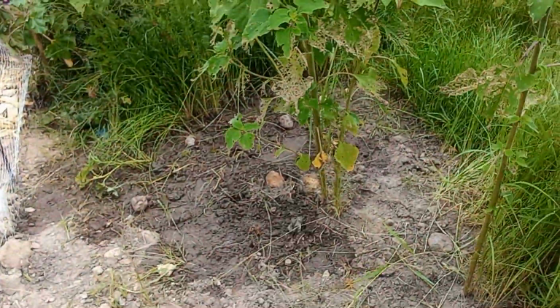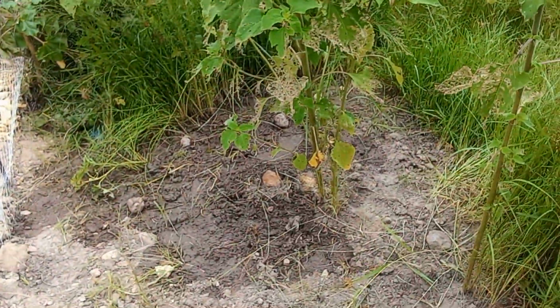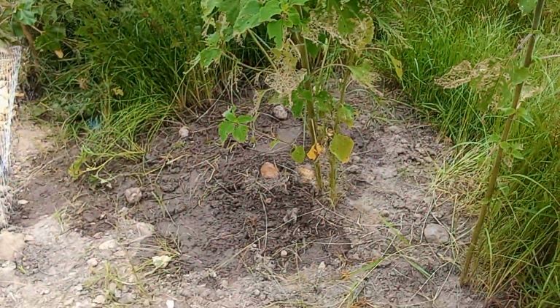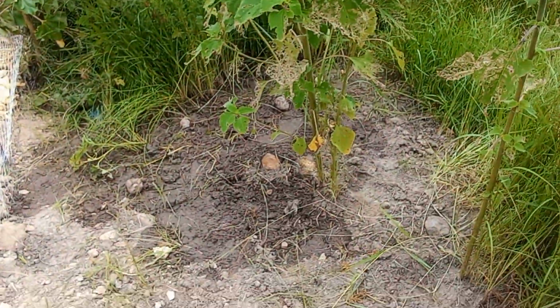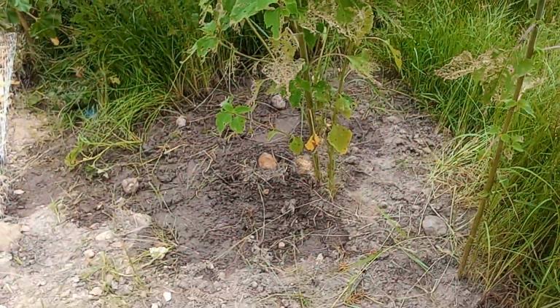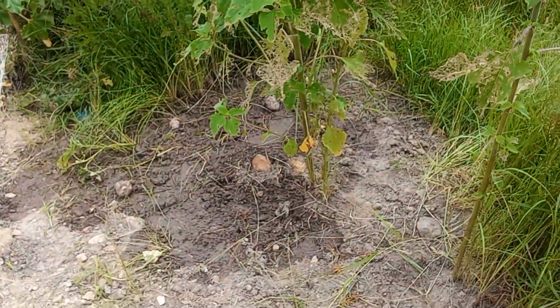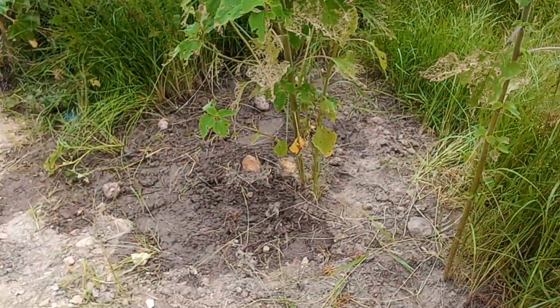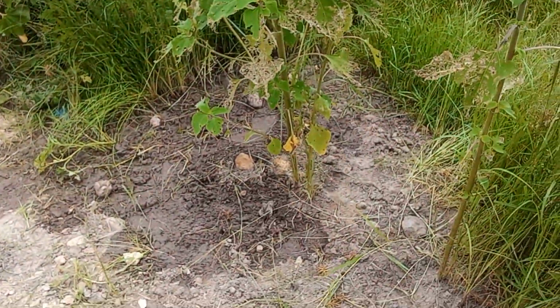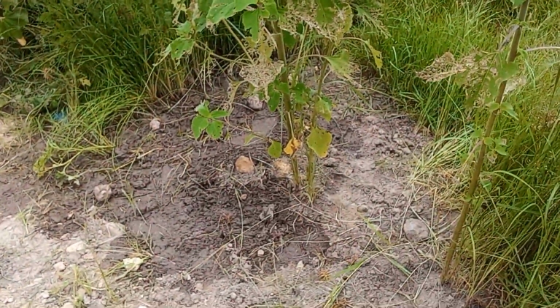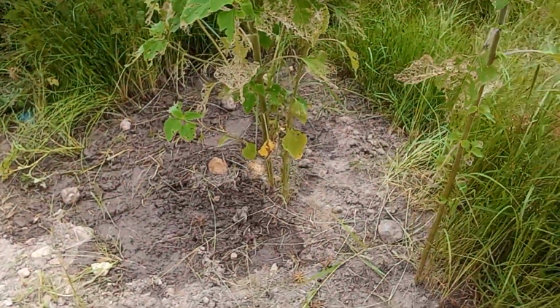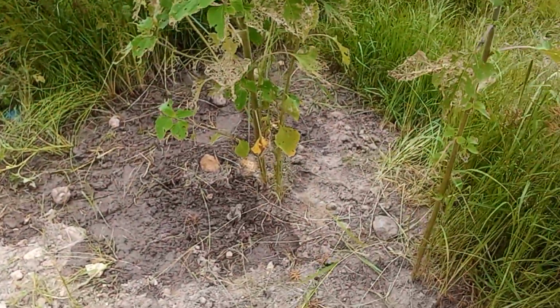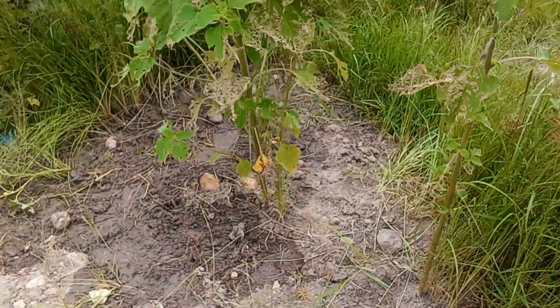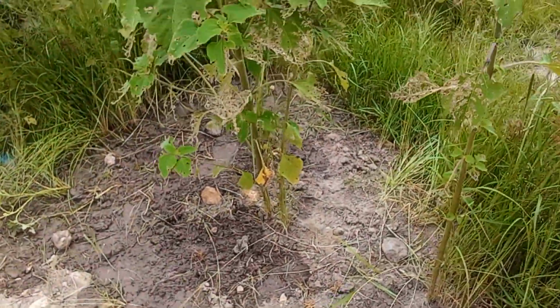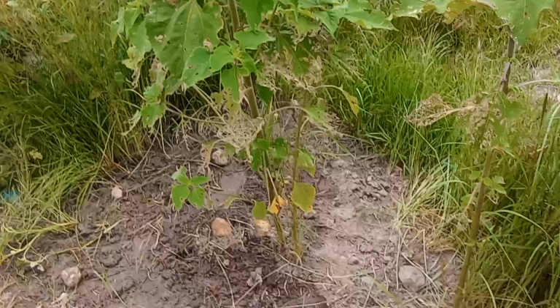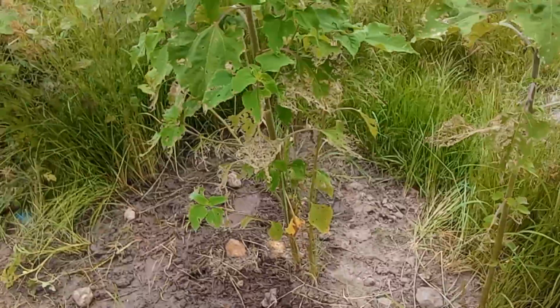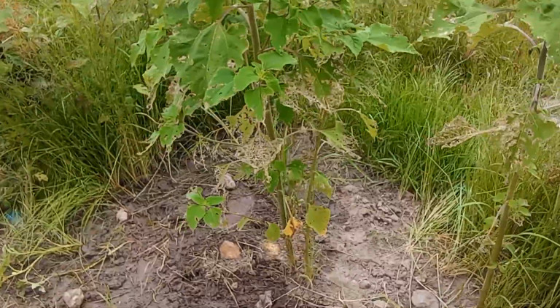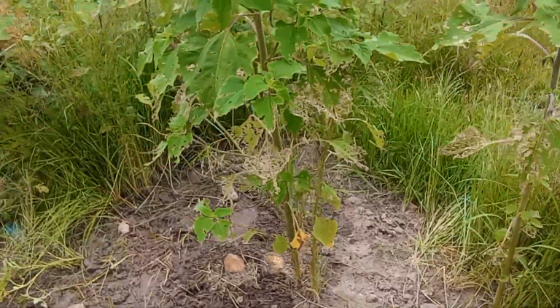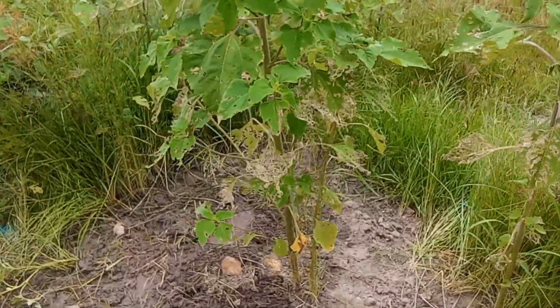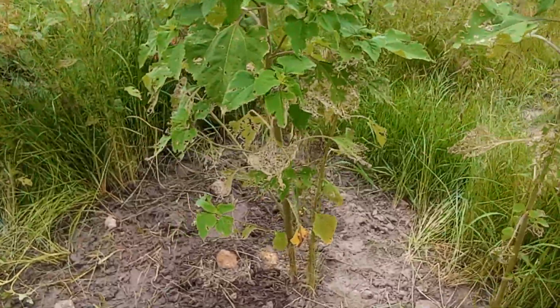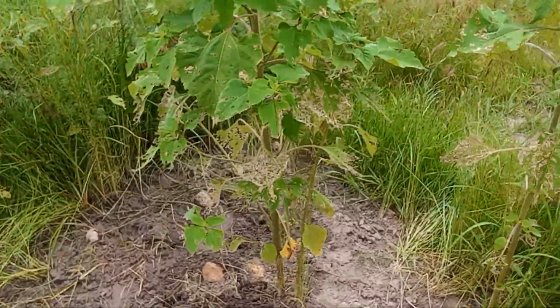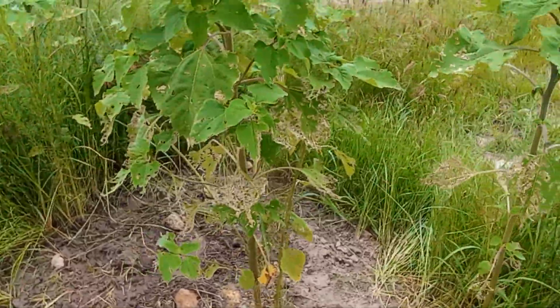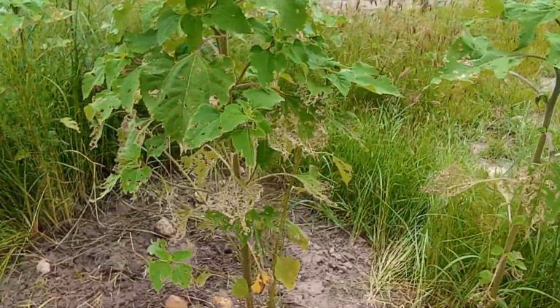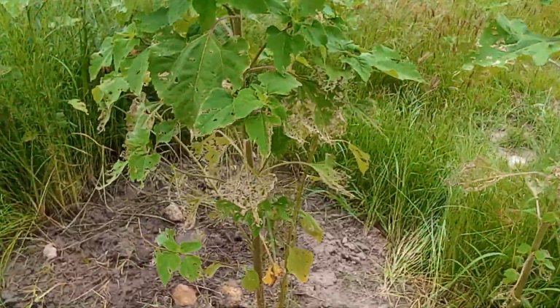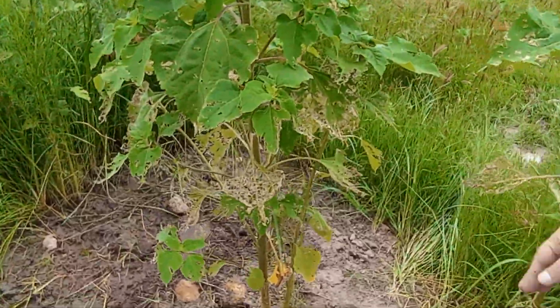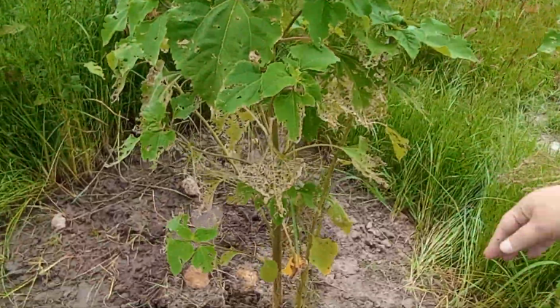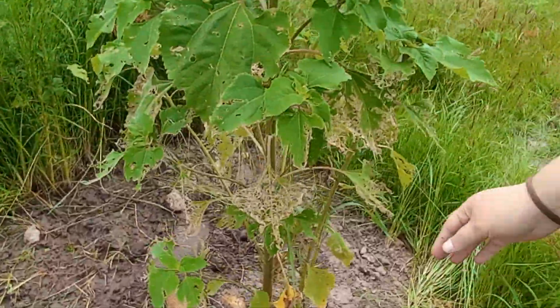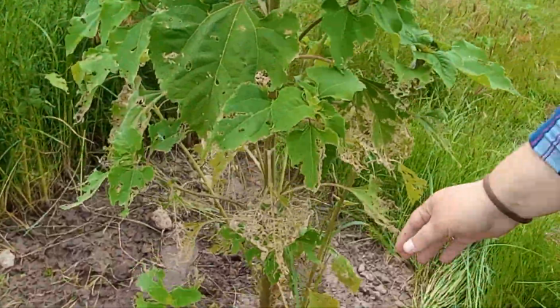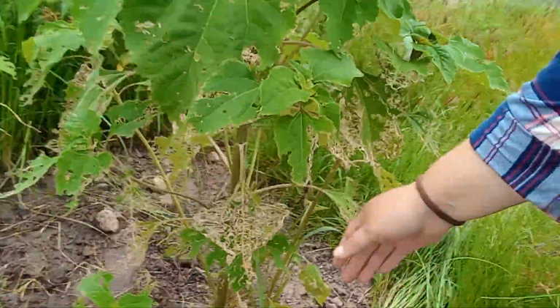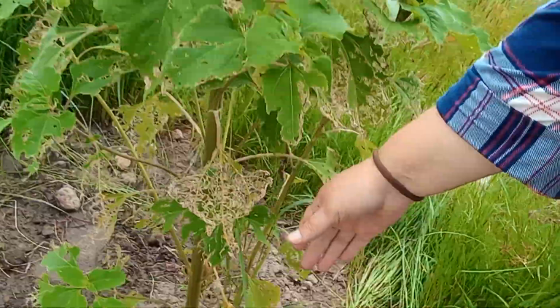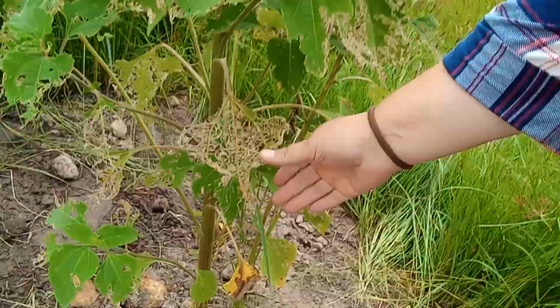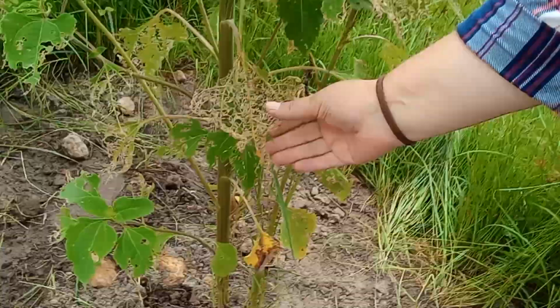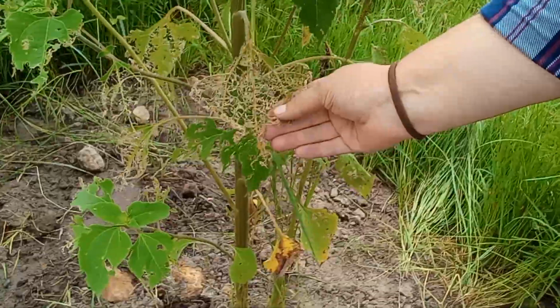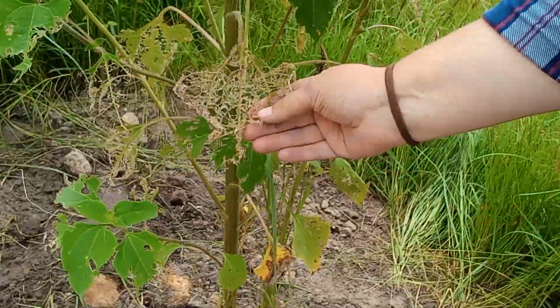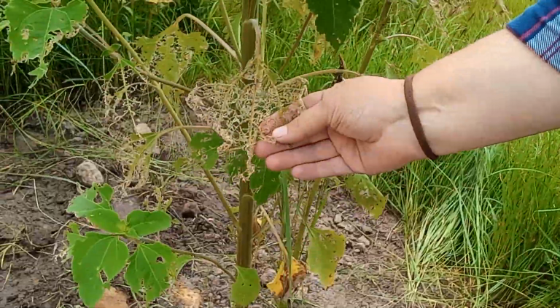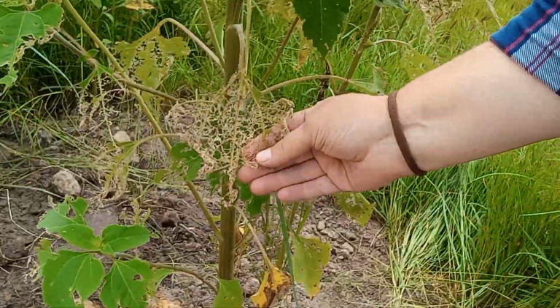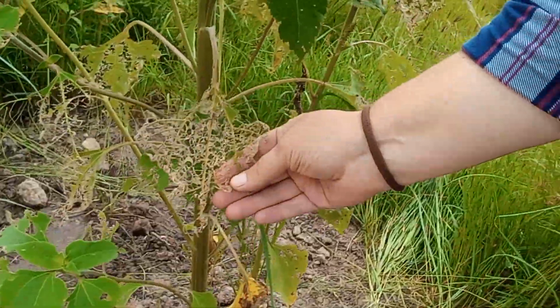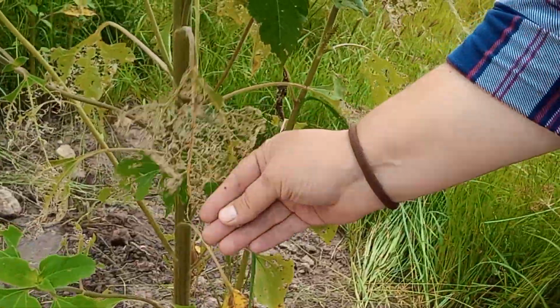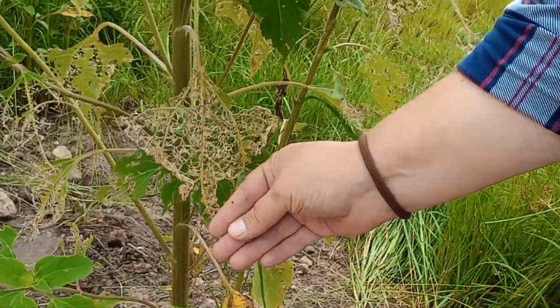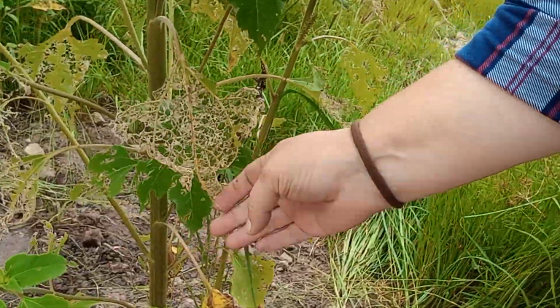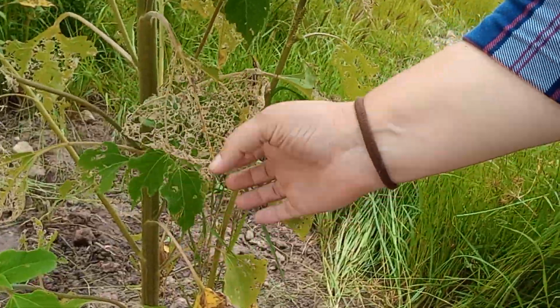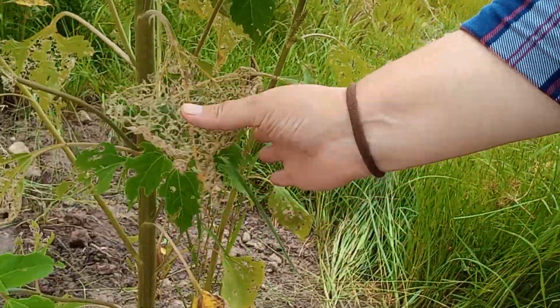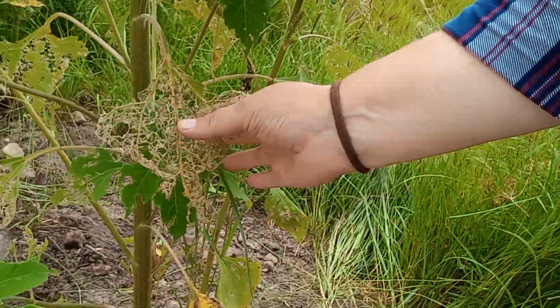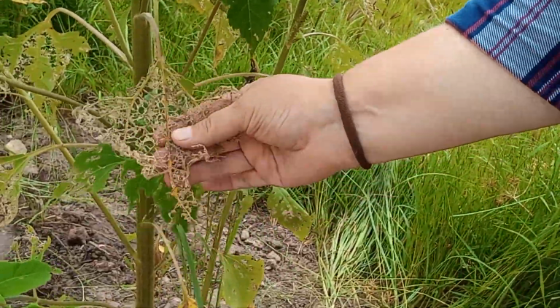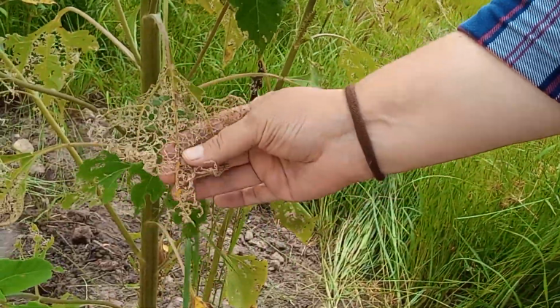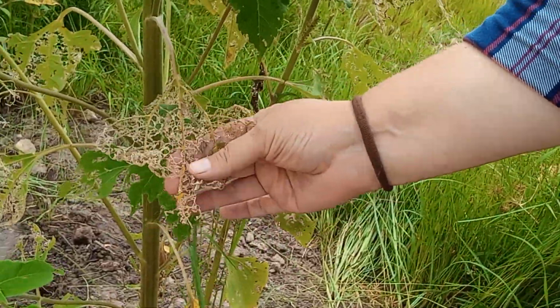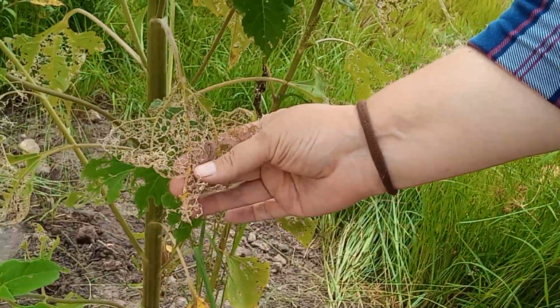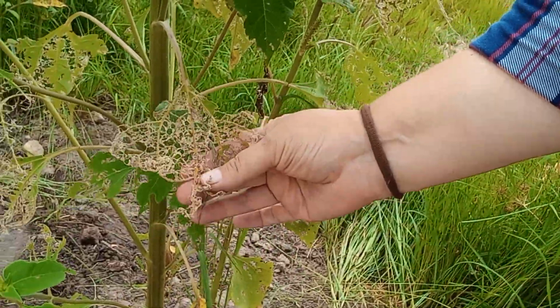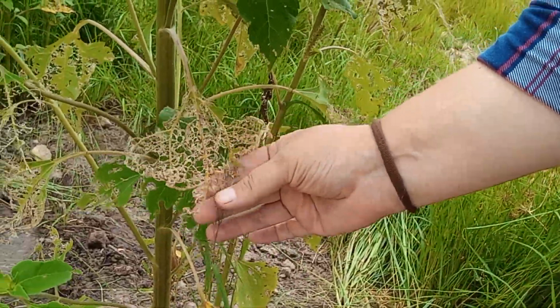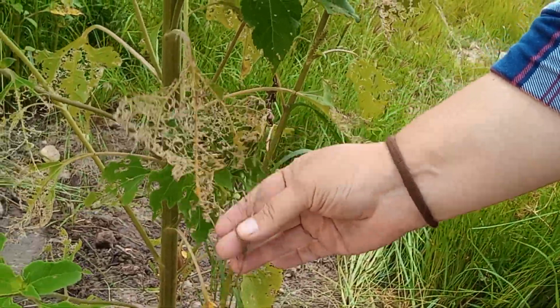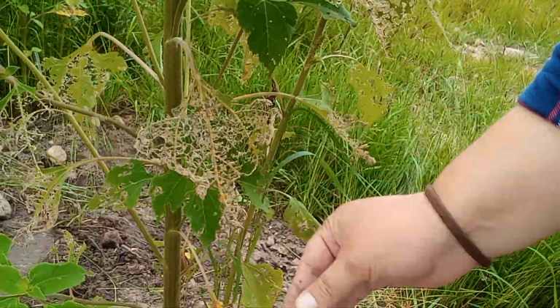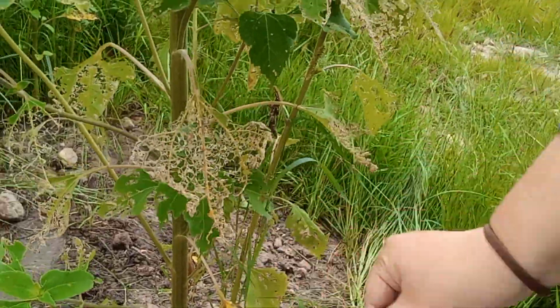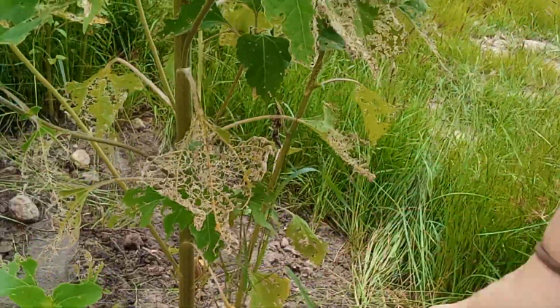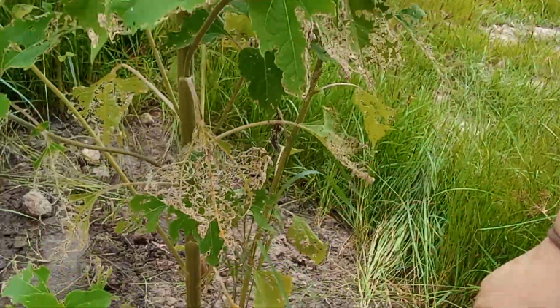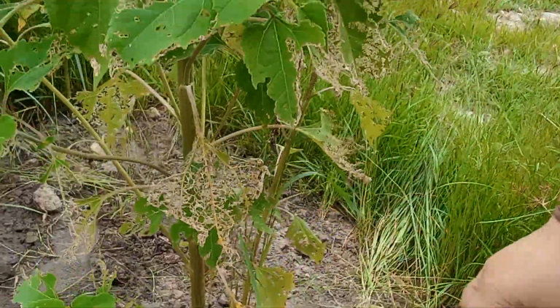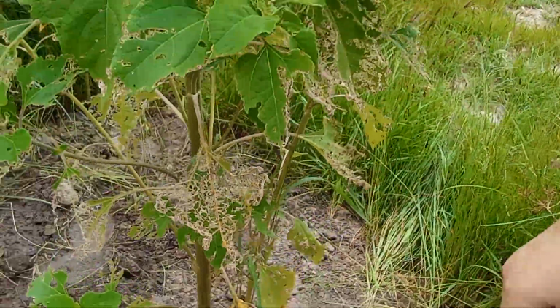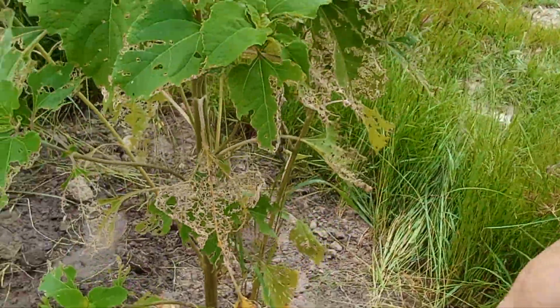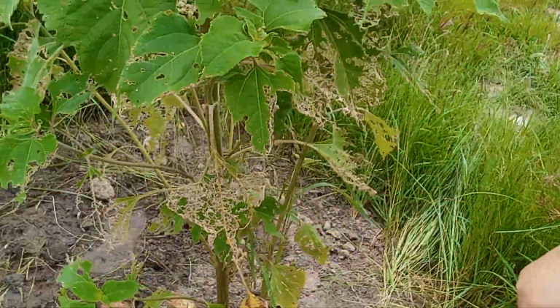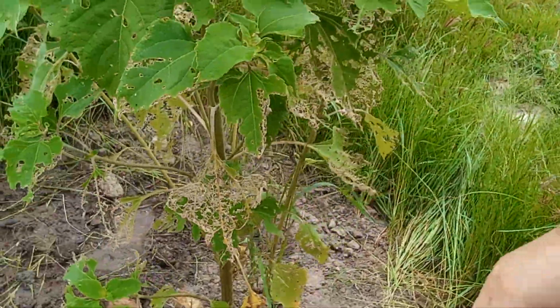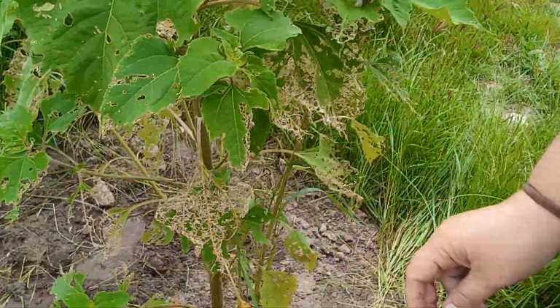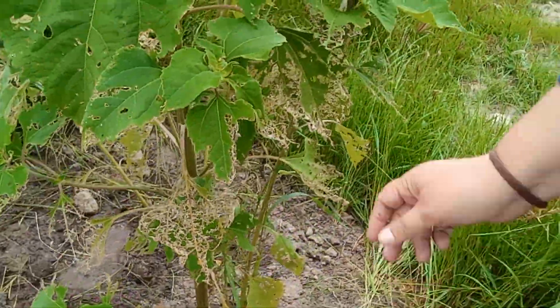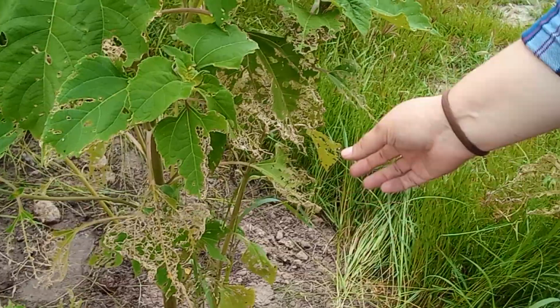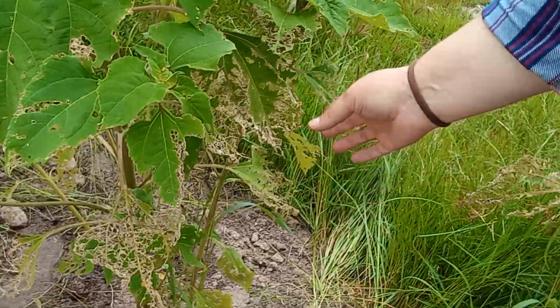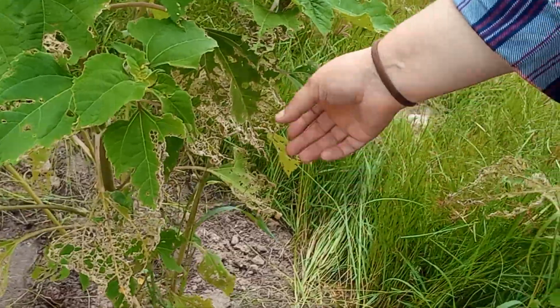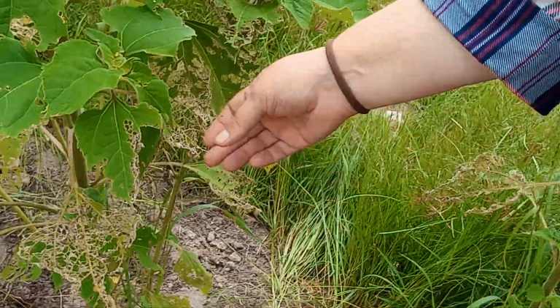That's the plan. See these guys? Look at the leaves — they just eat them, eat them to skeletons.